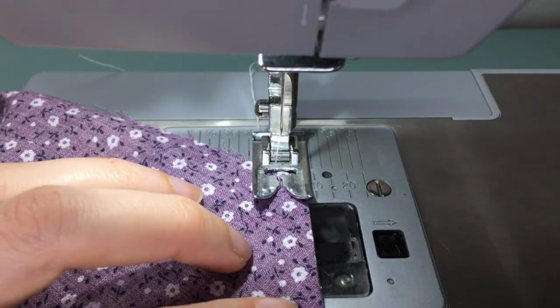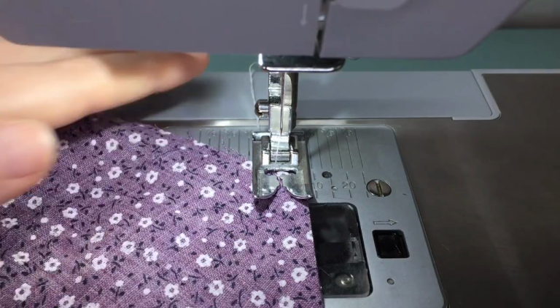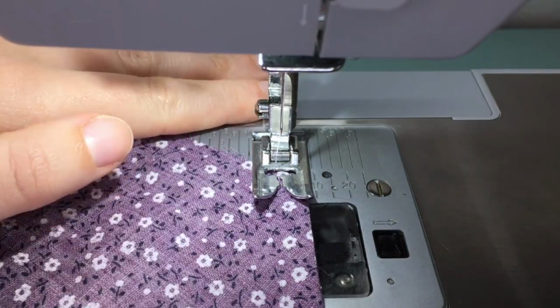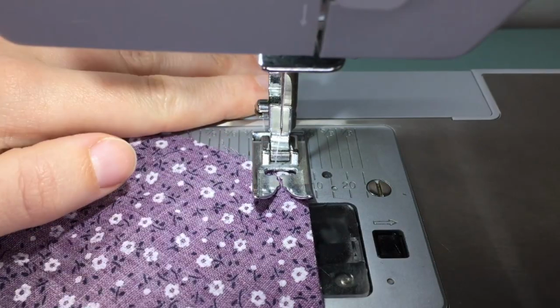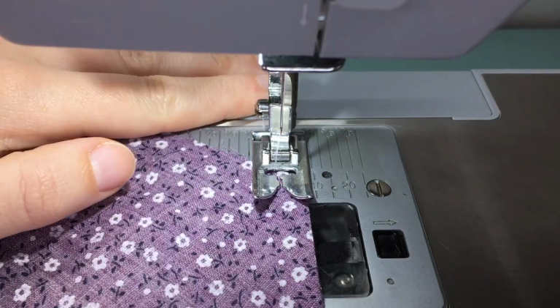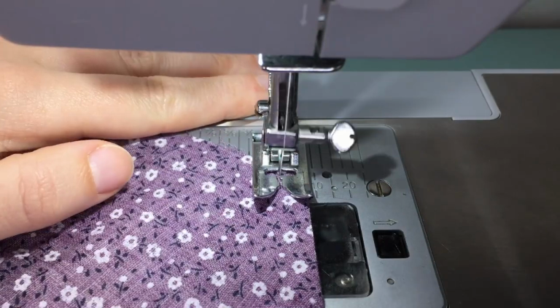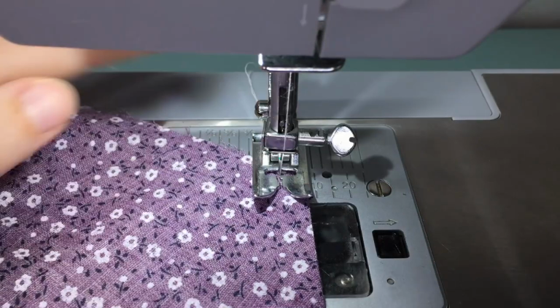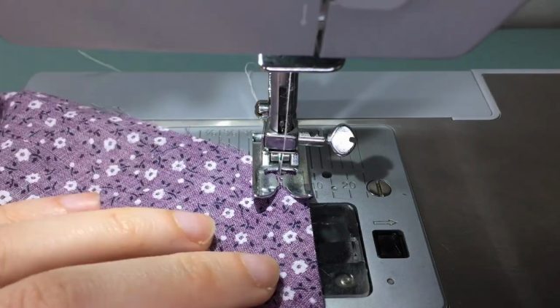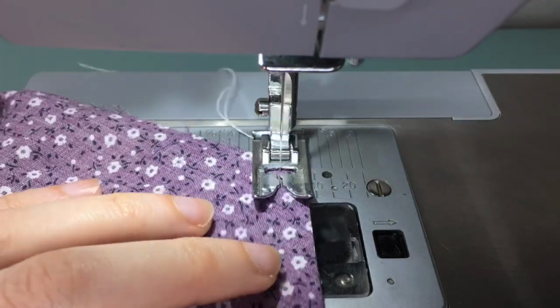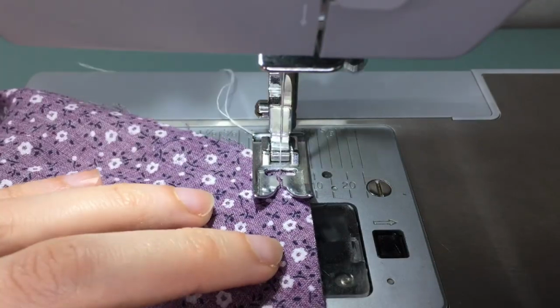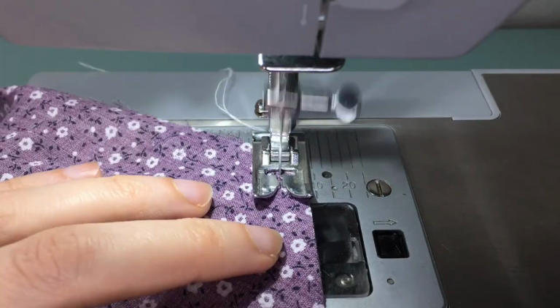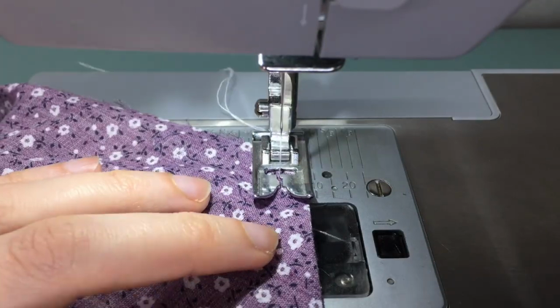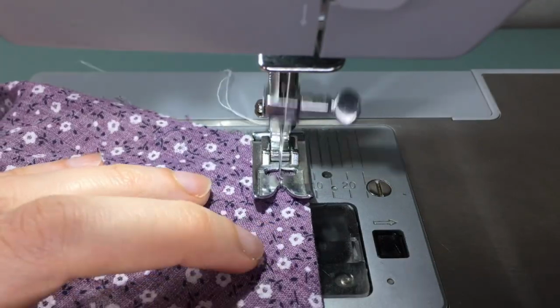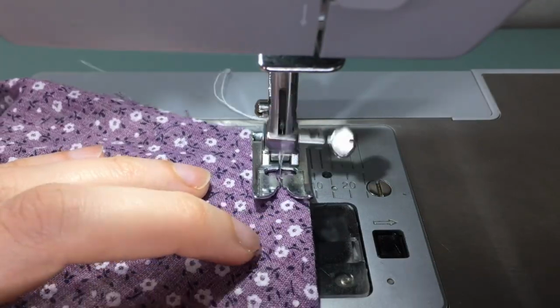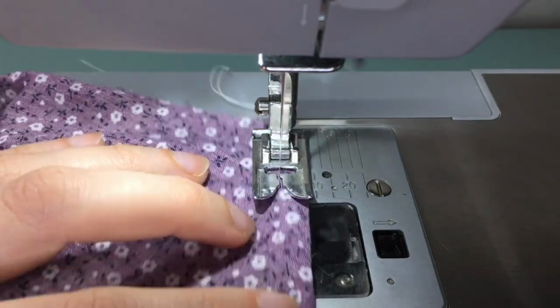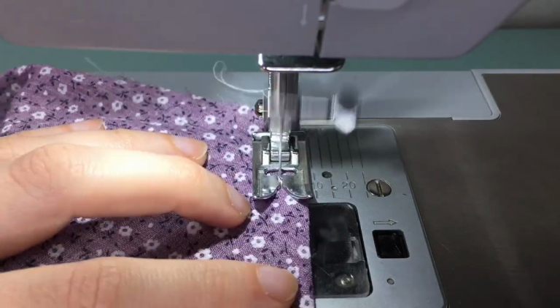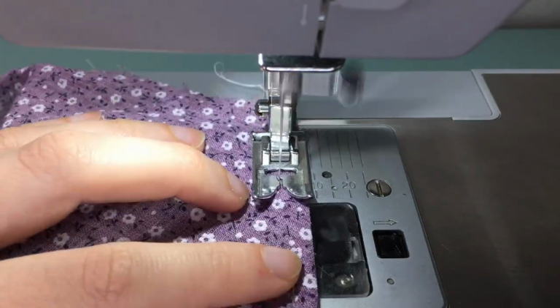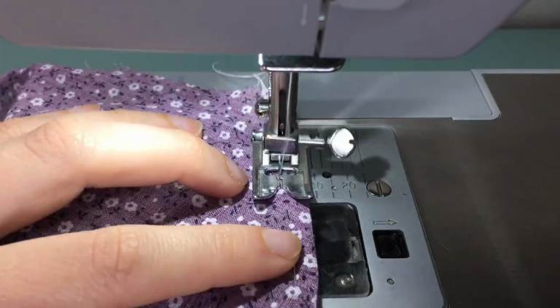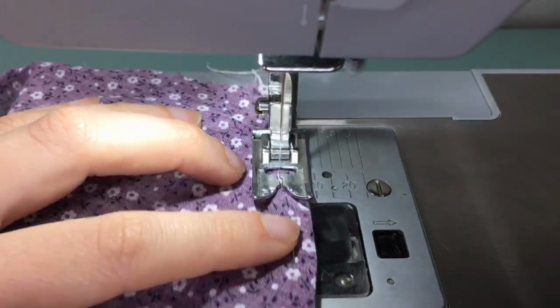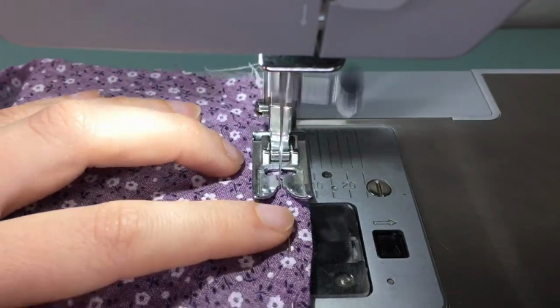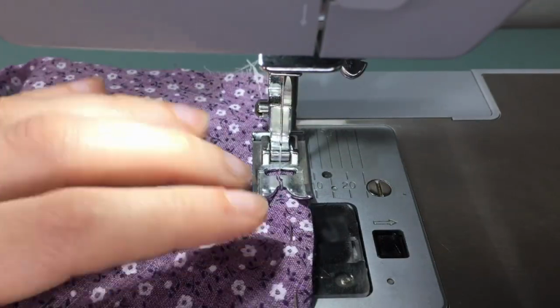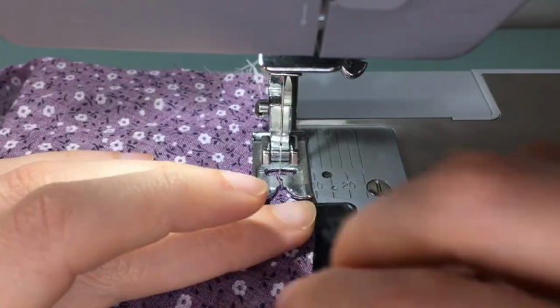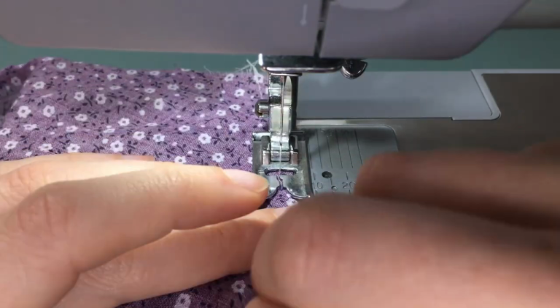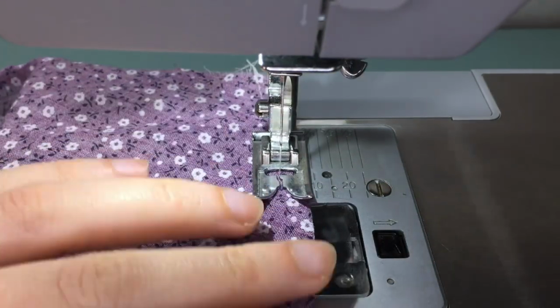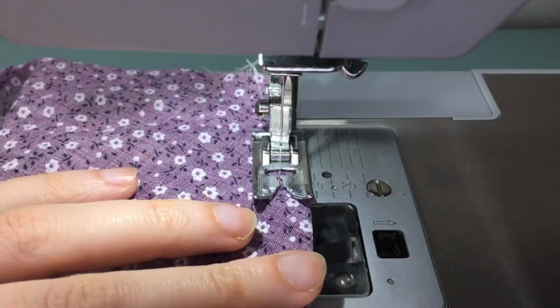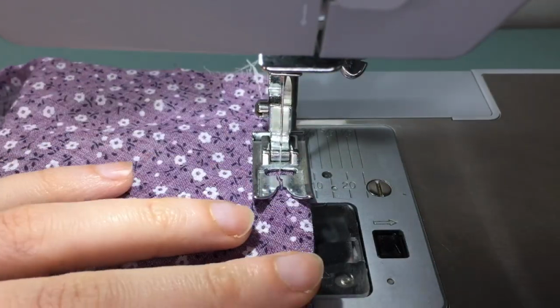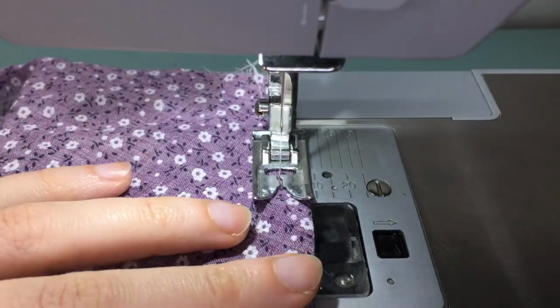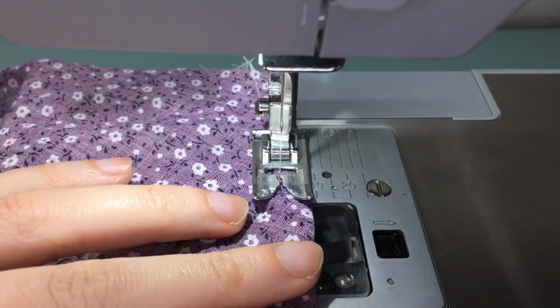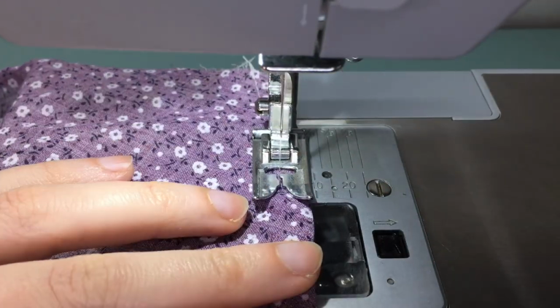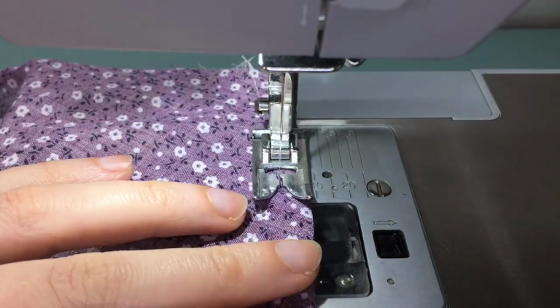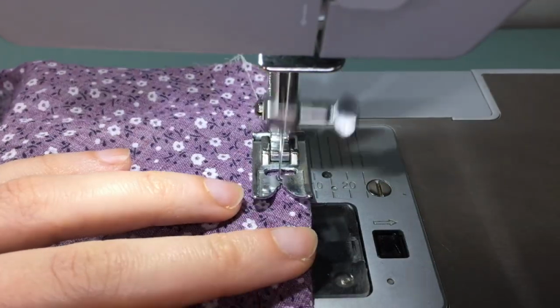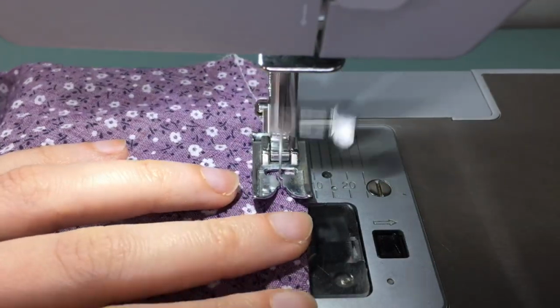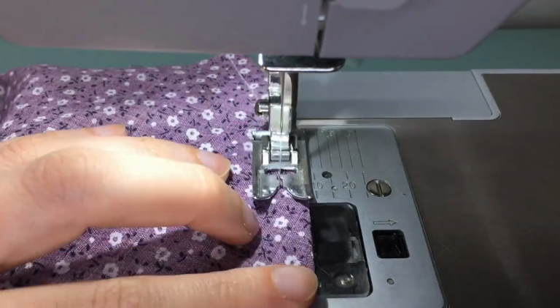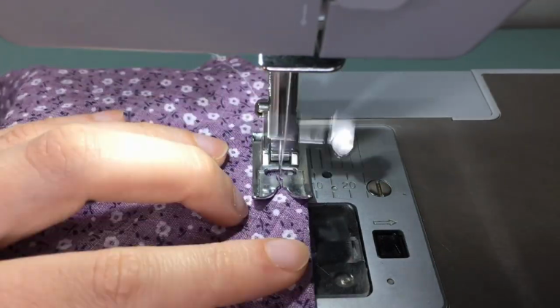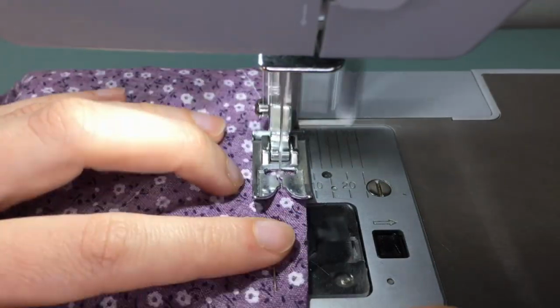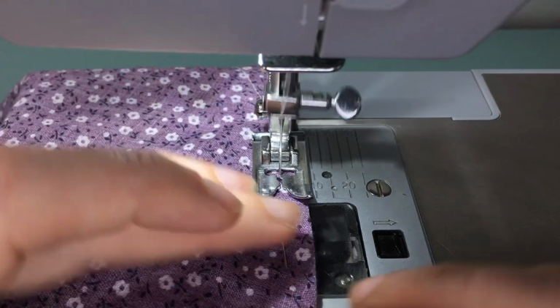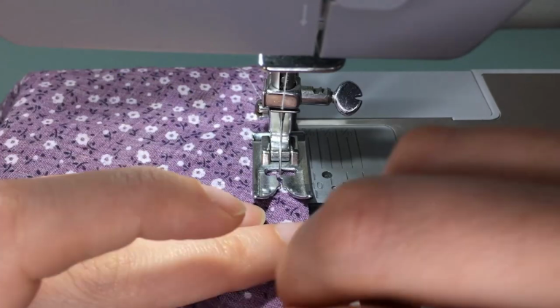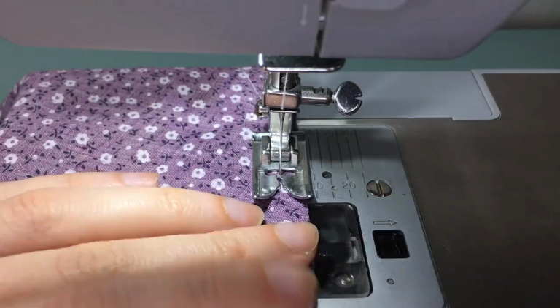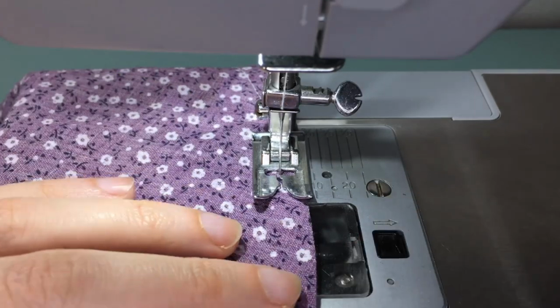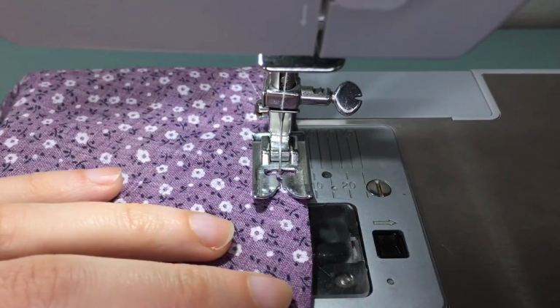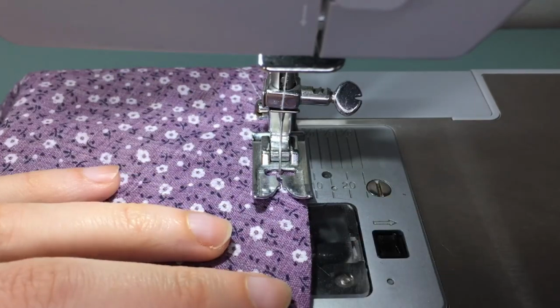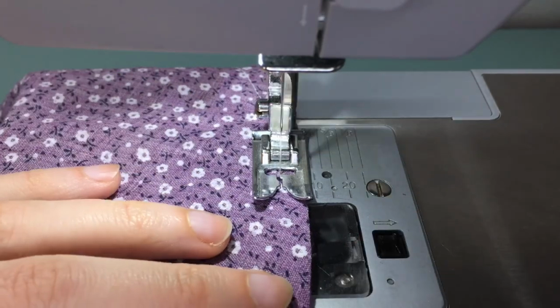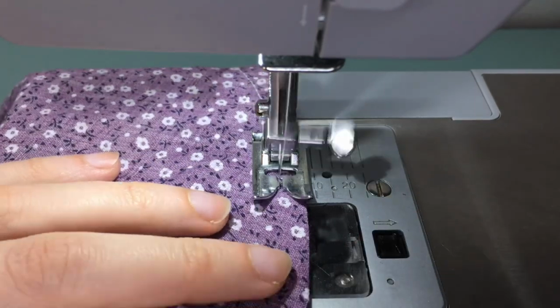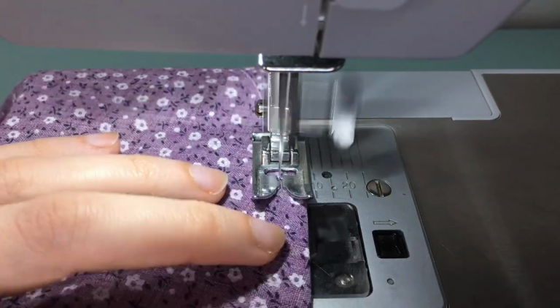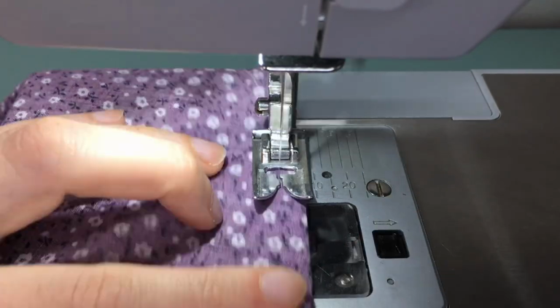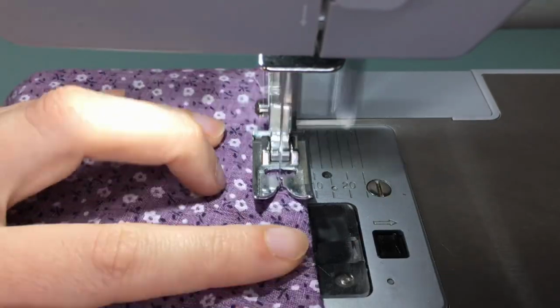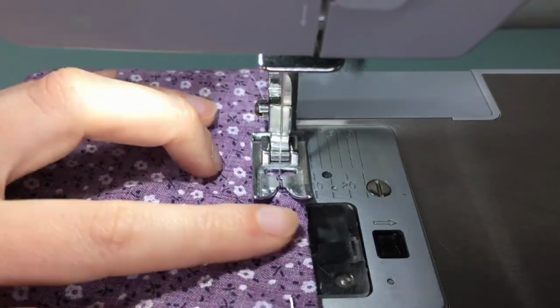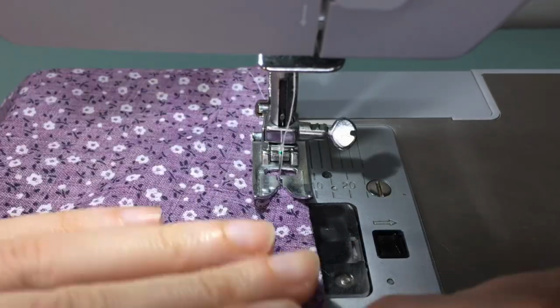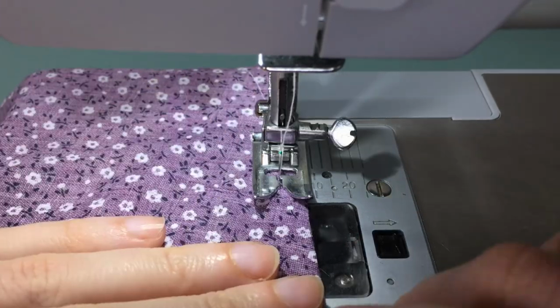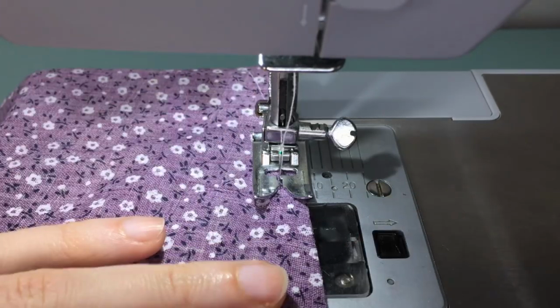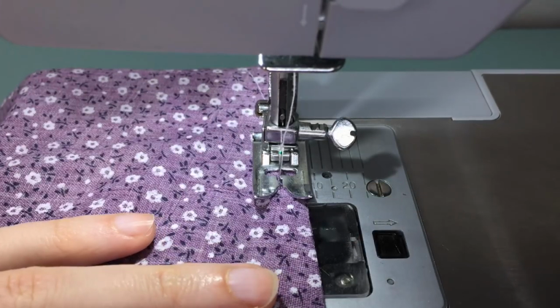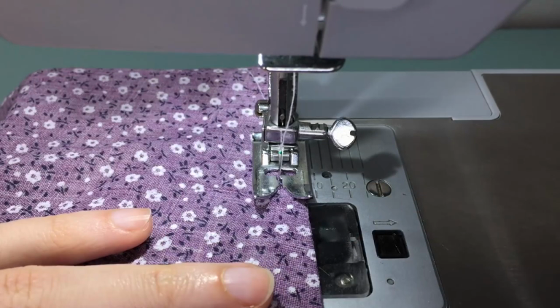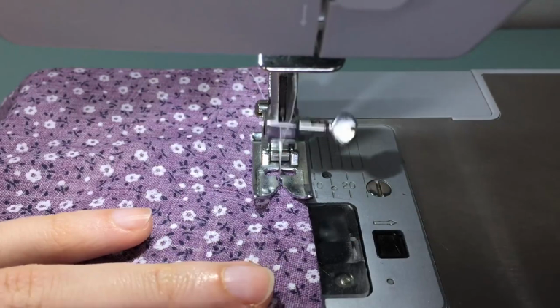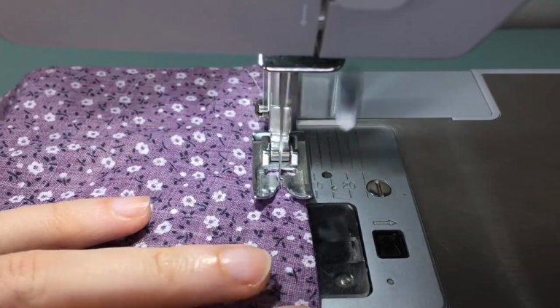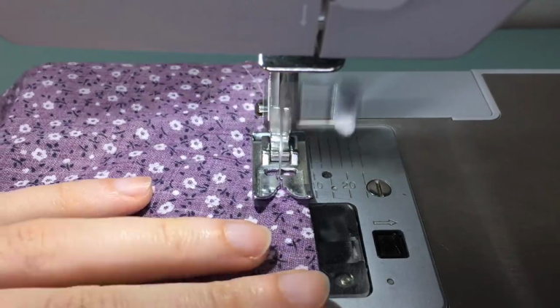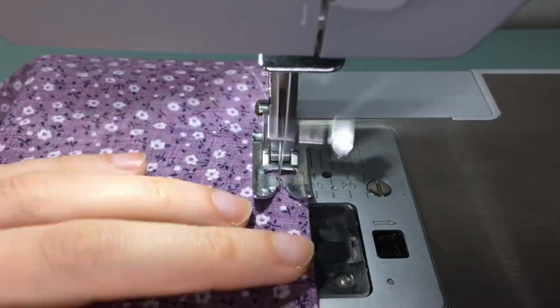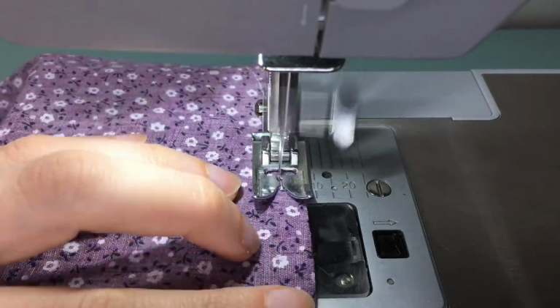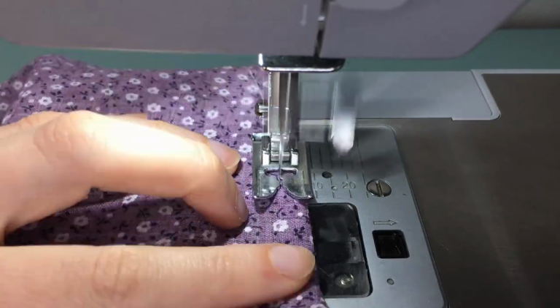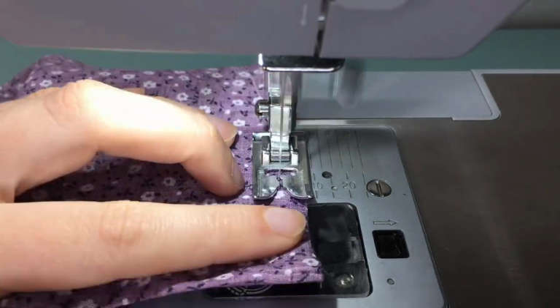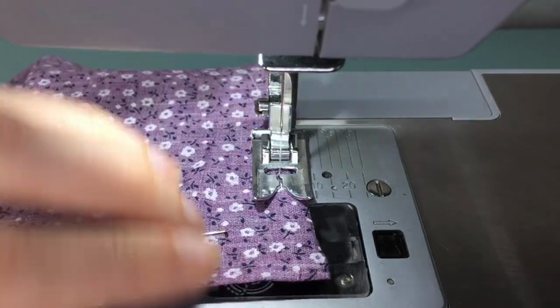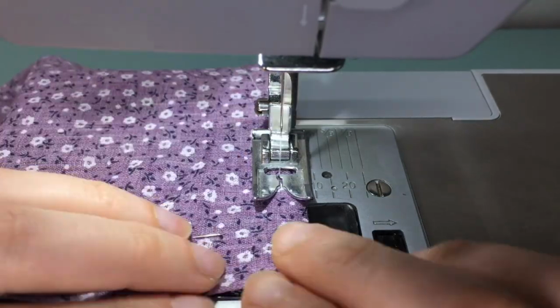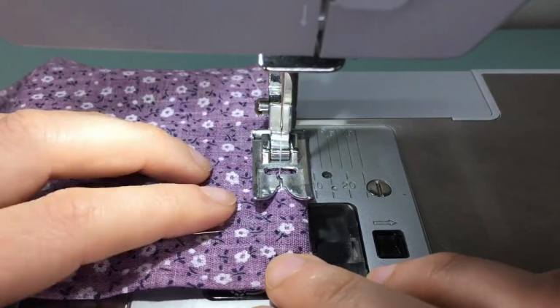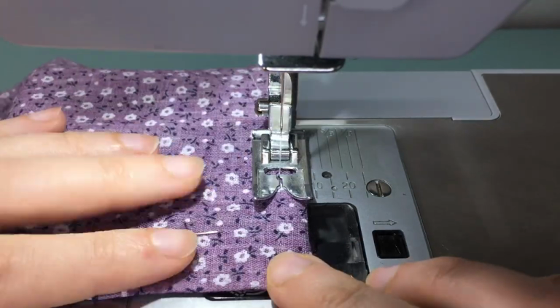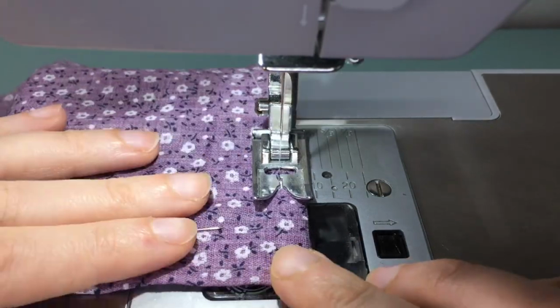You're going to topstitch around the hem, the button placket, and the neck binding, and then topstitch again around the front hem.